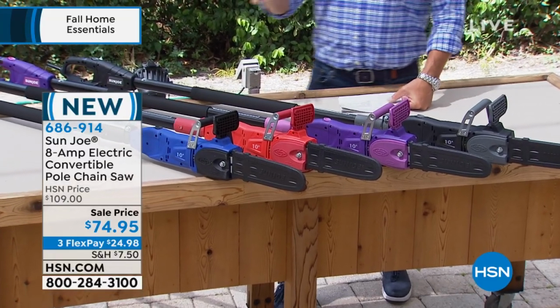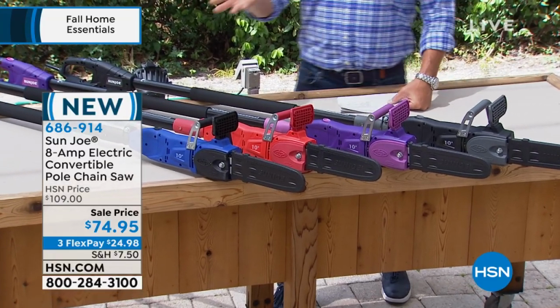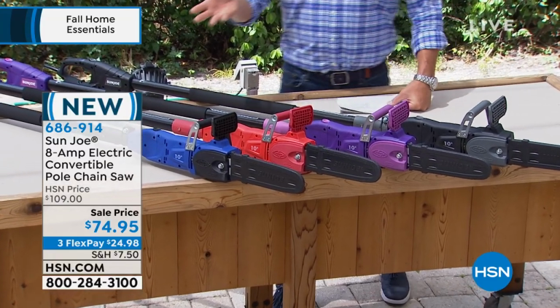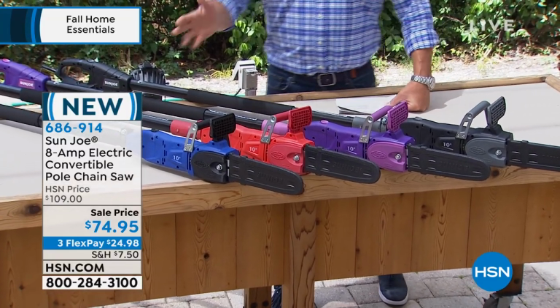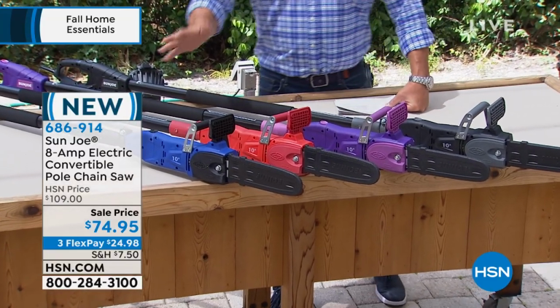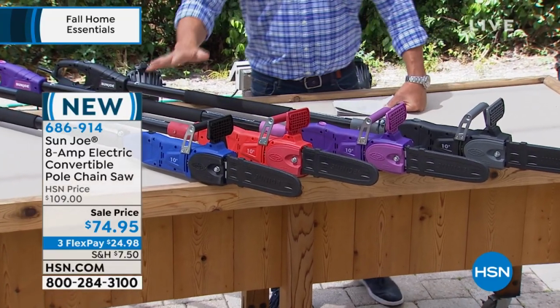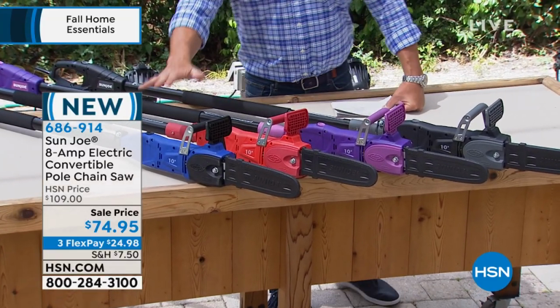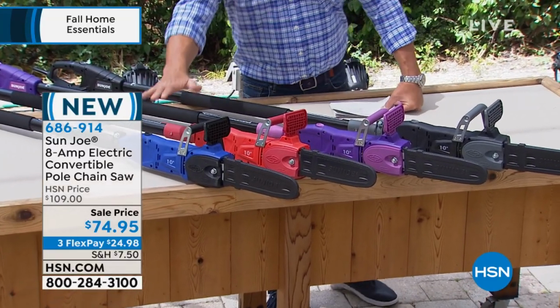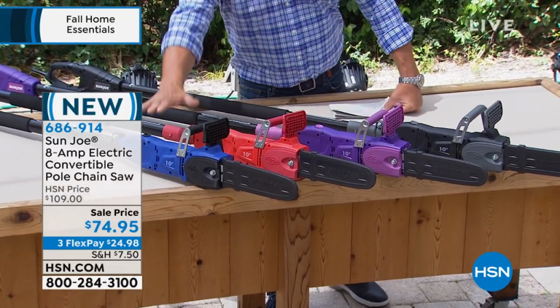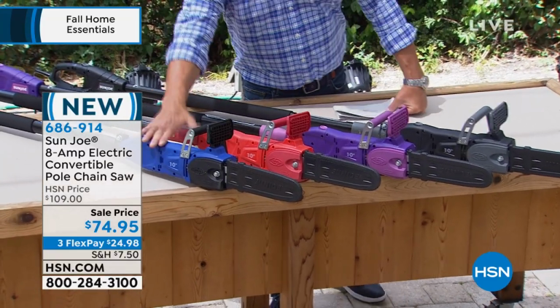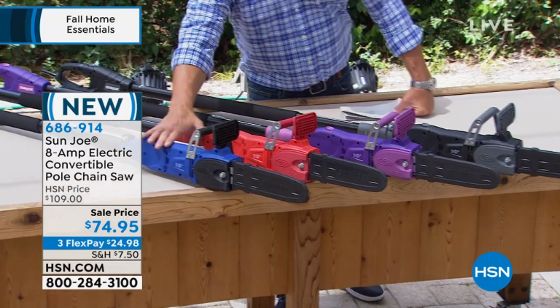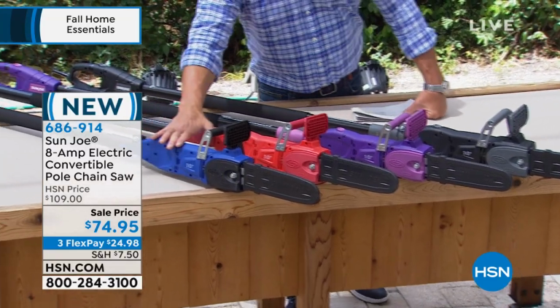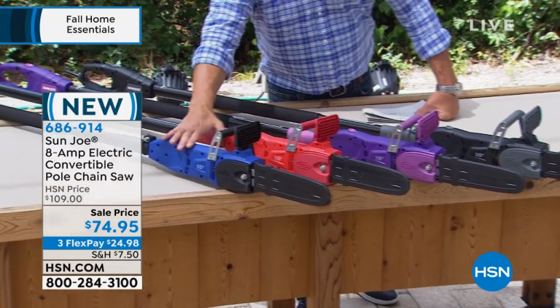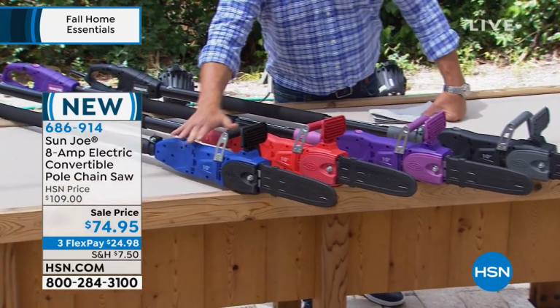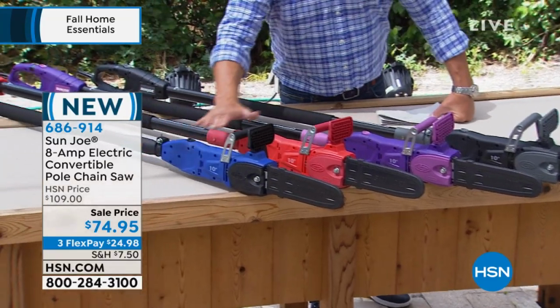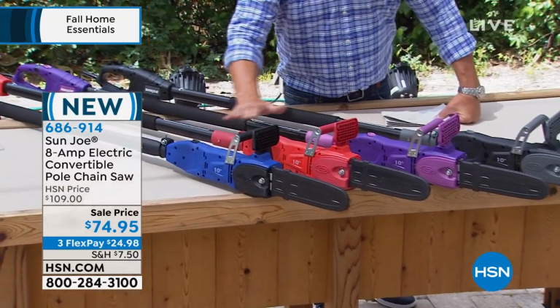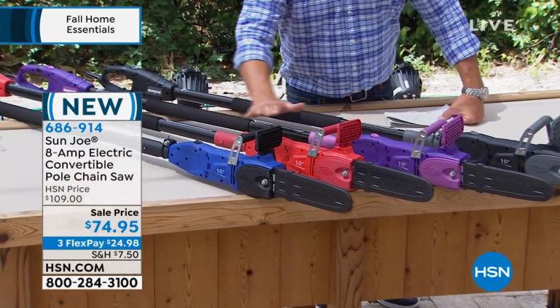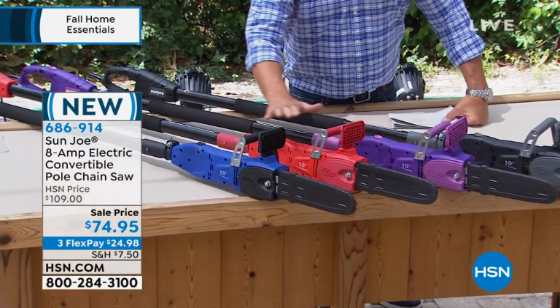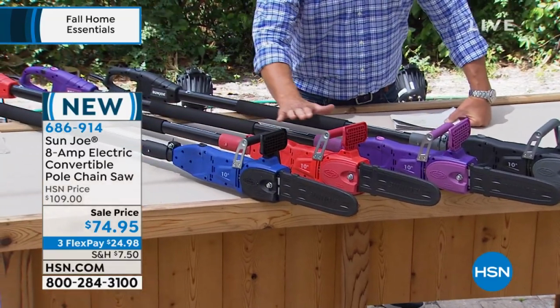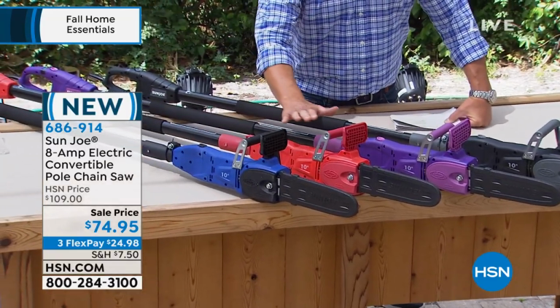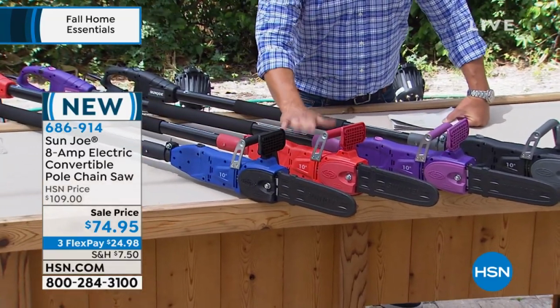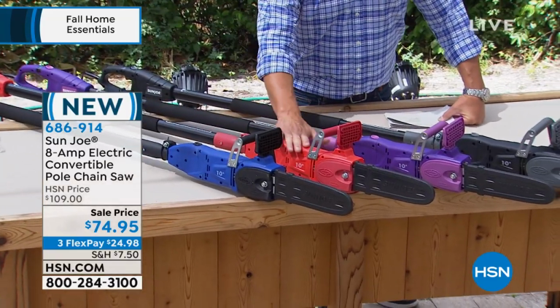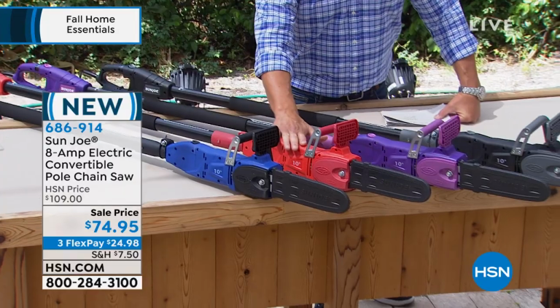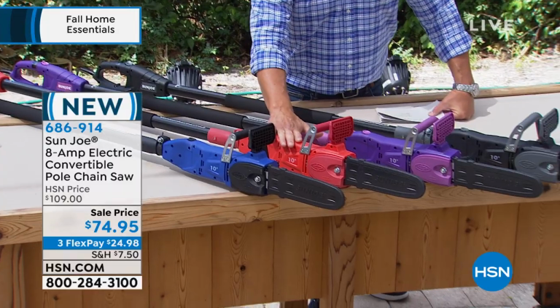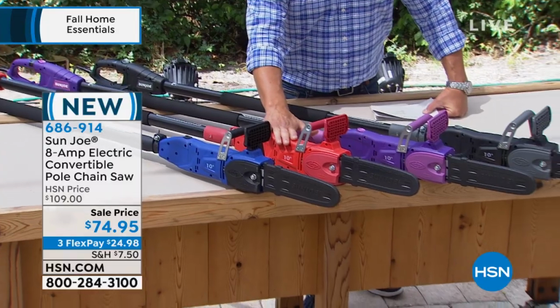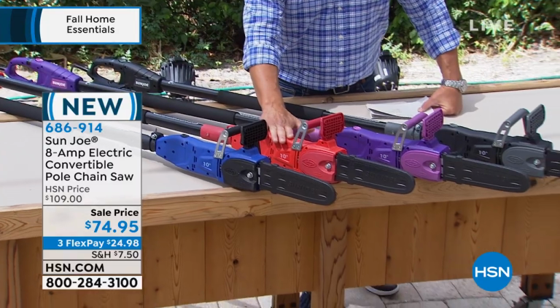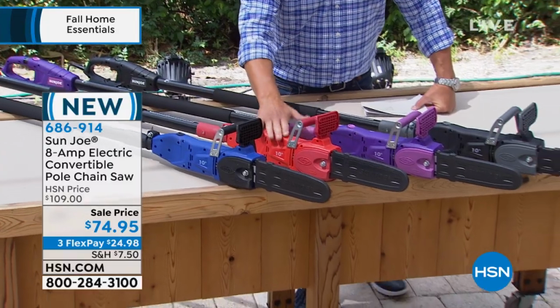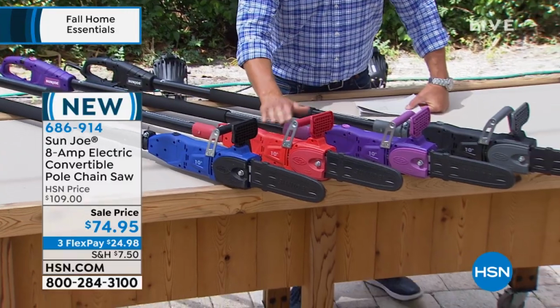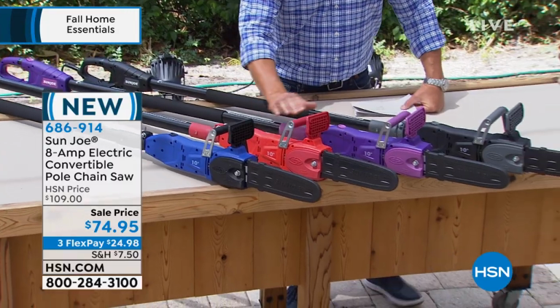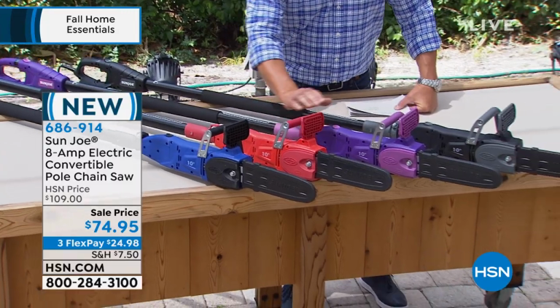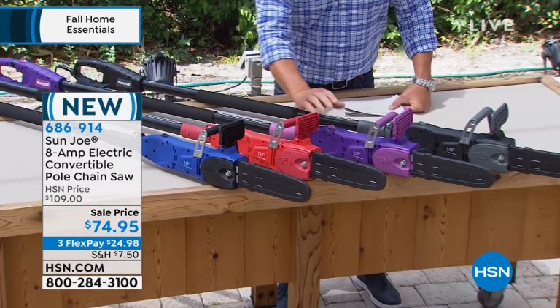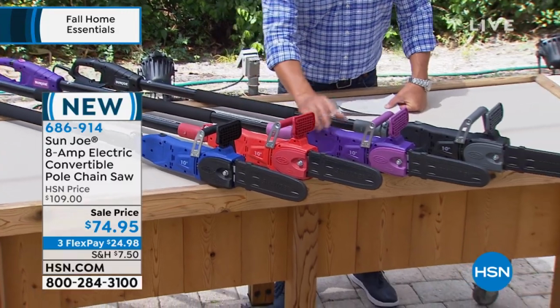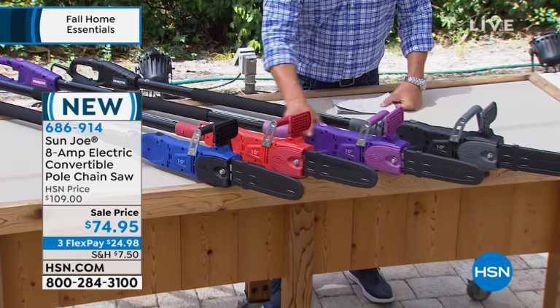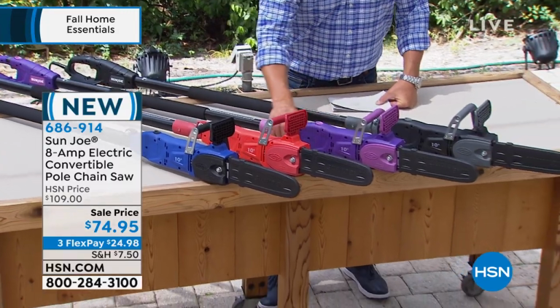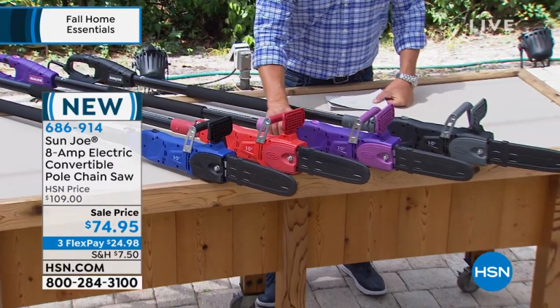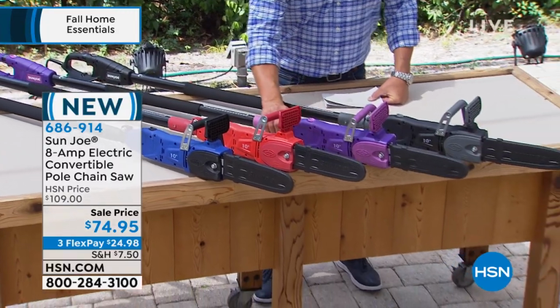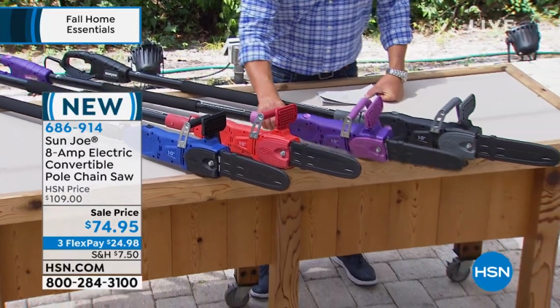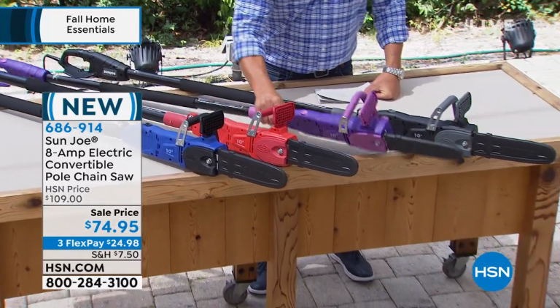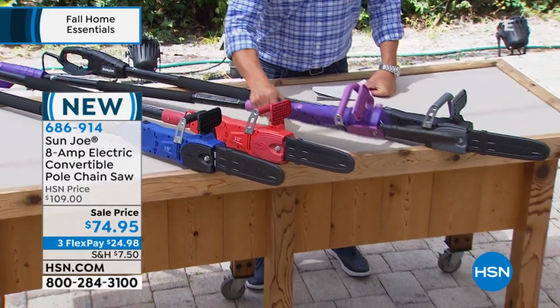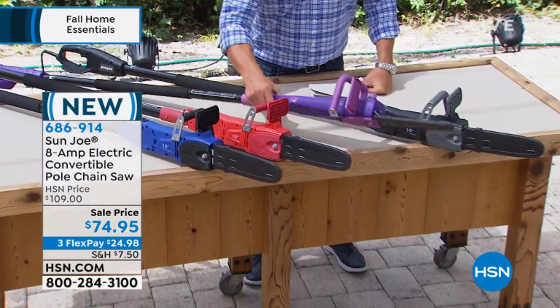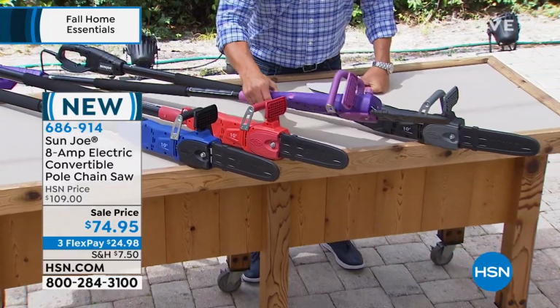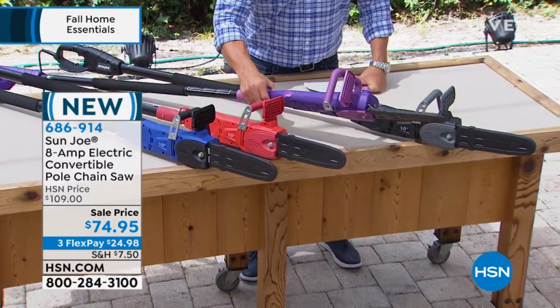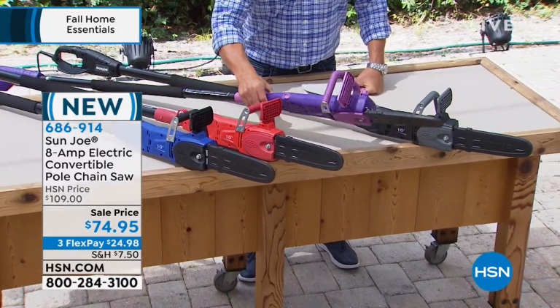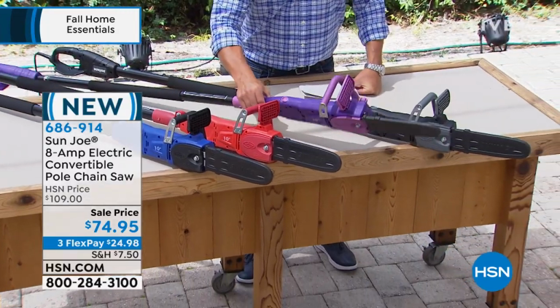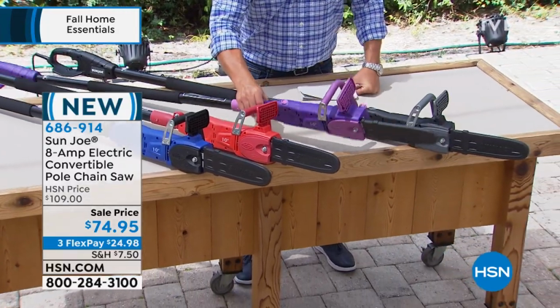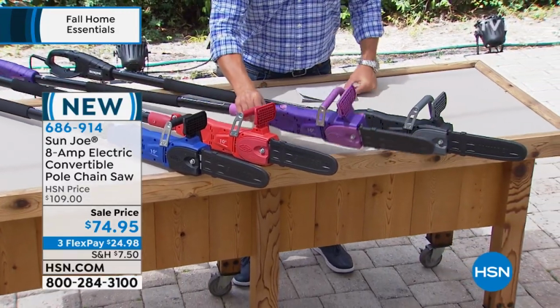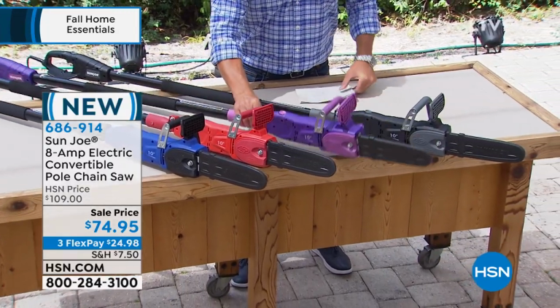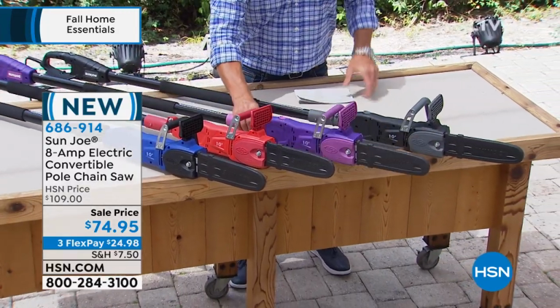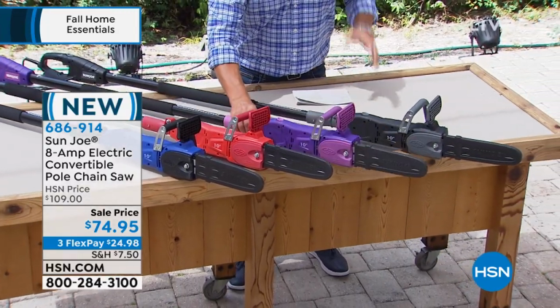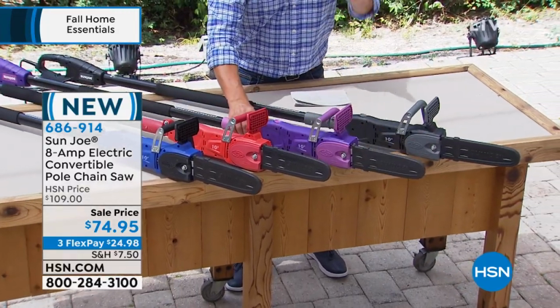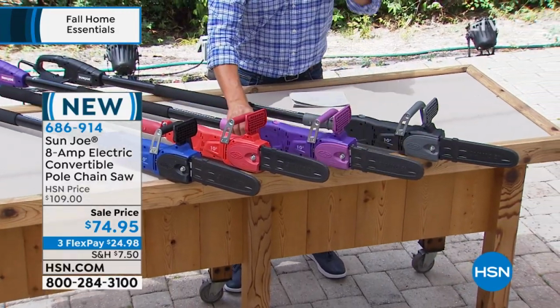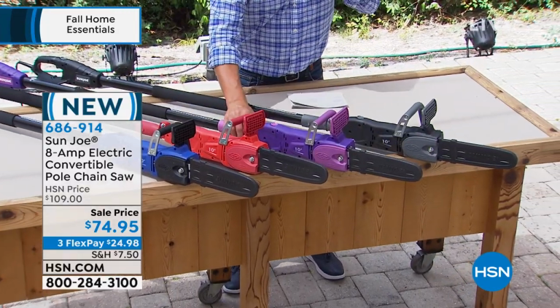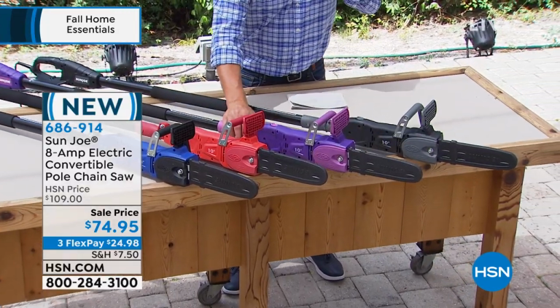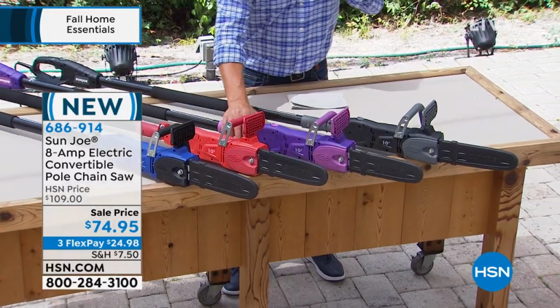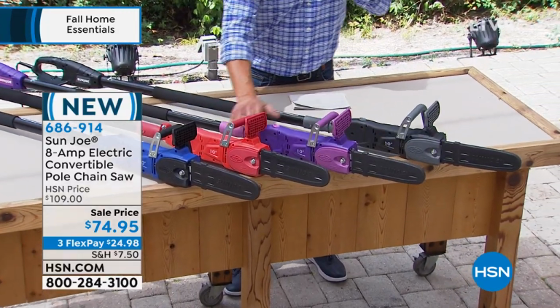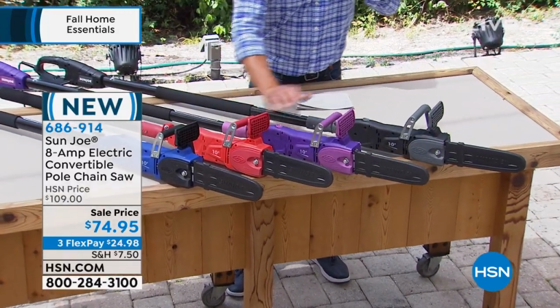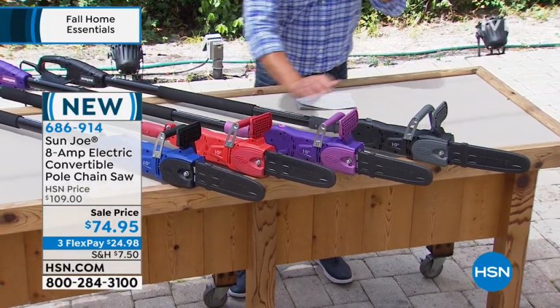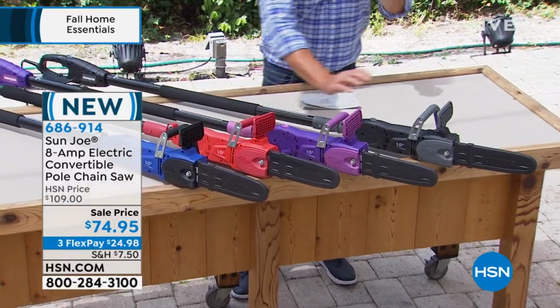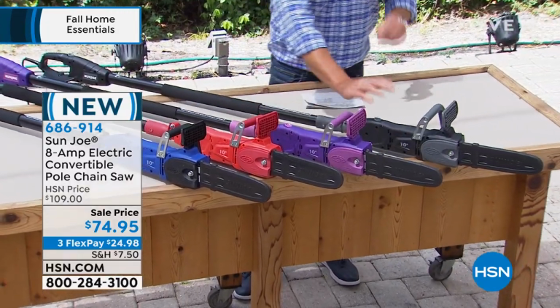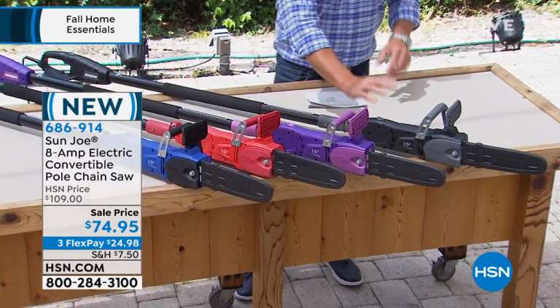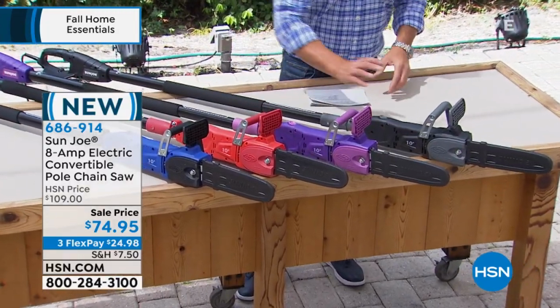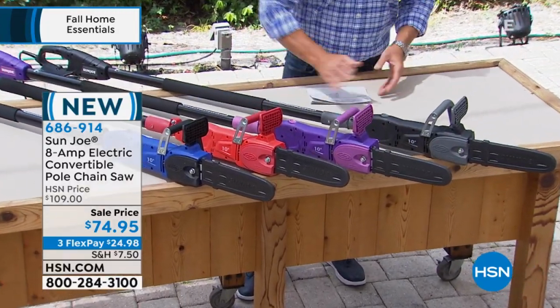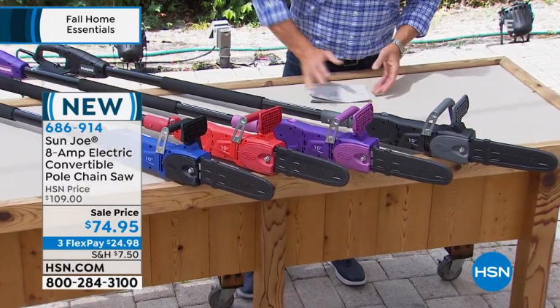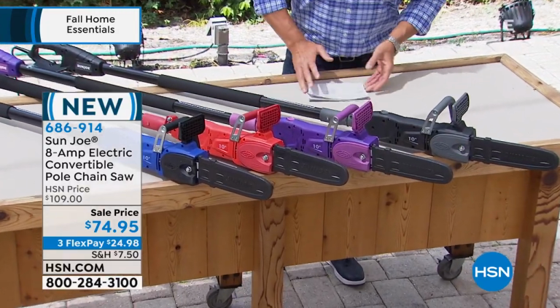Look at this. I have it in blue. I have it in red. I got it in — look at this crazy purple. Isn't that awesome? And I also have it in black.